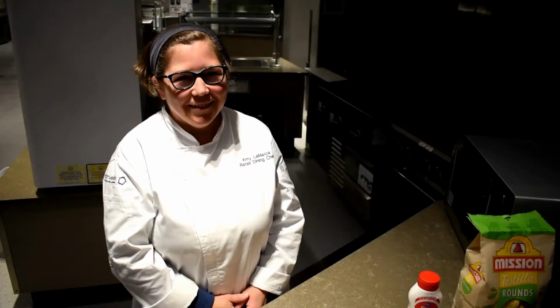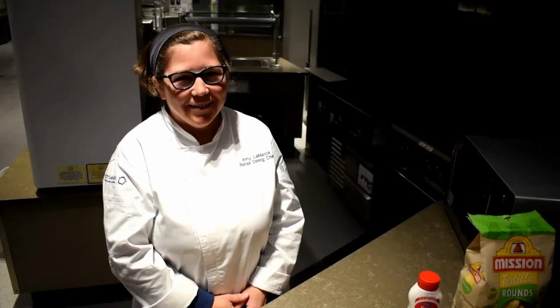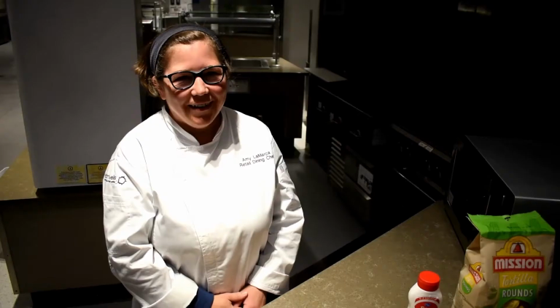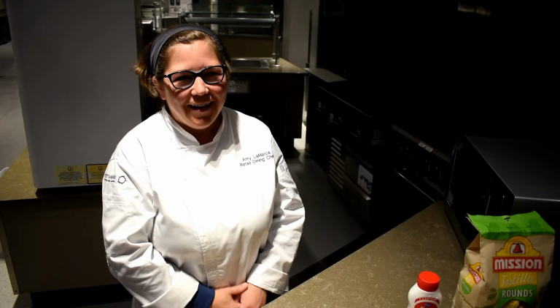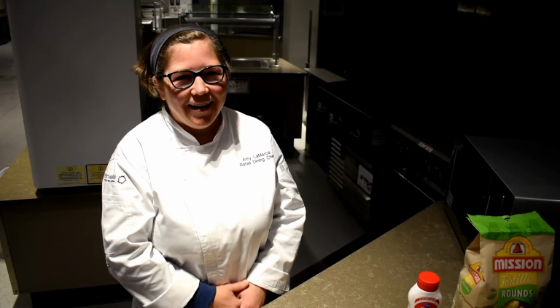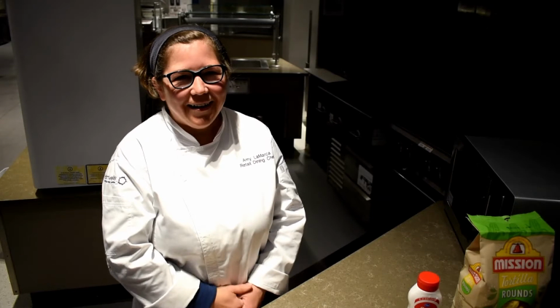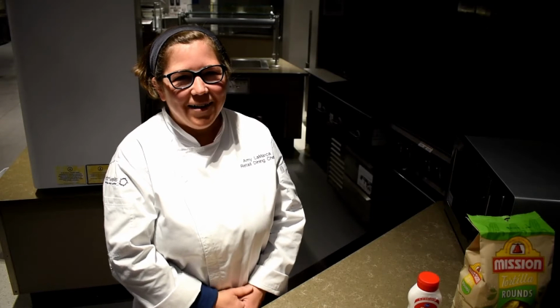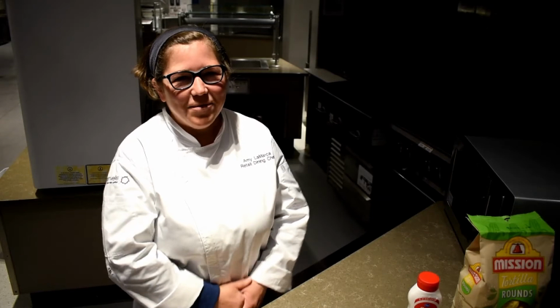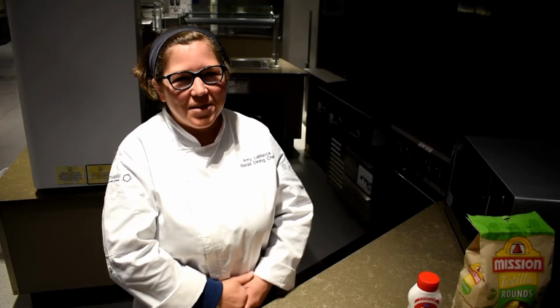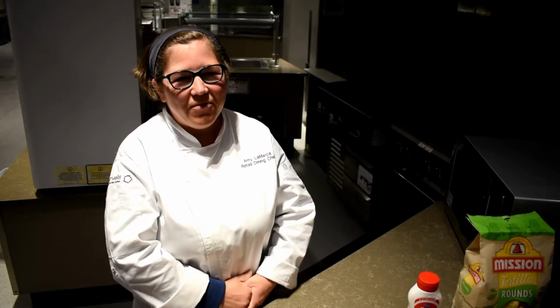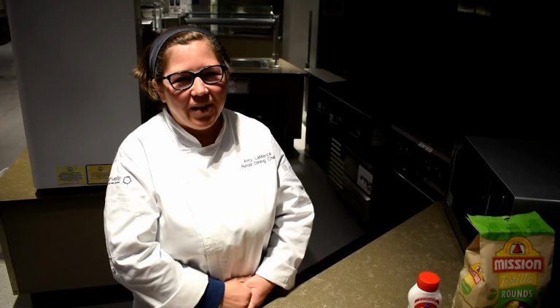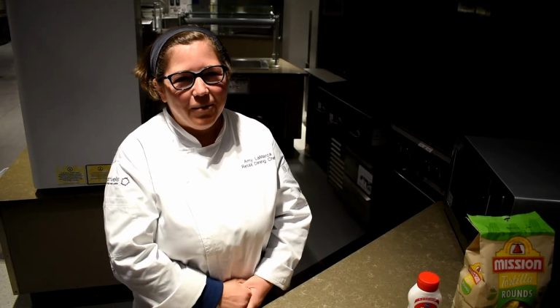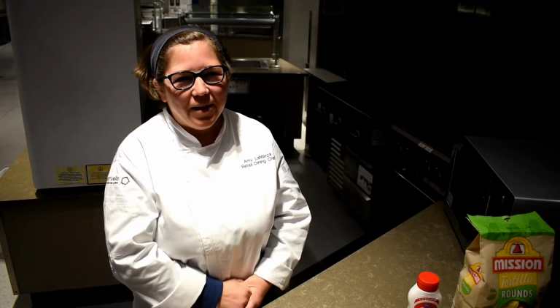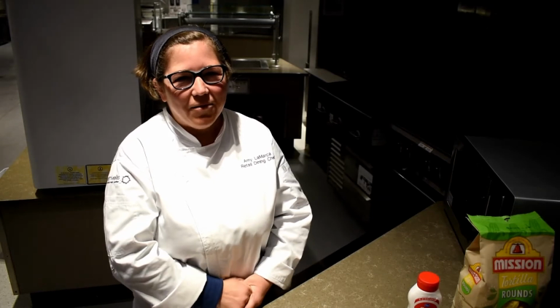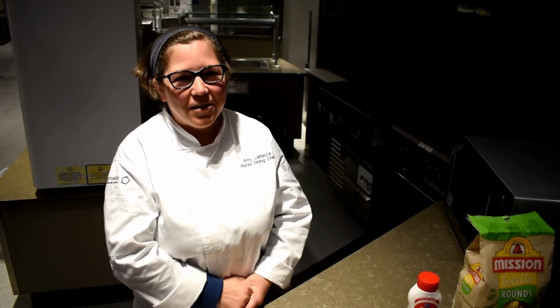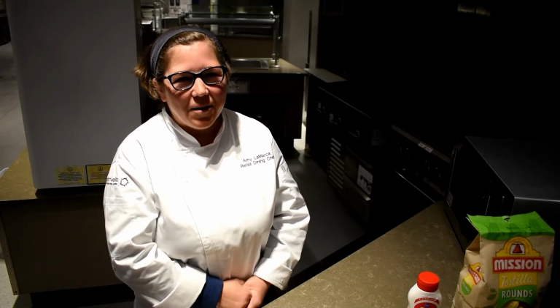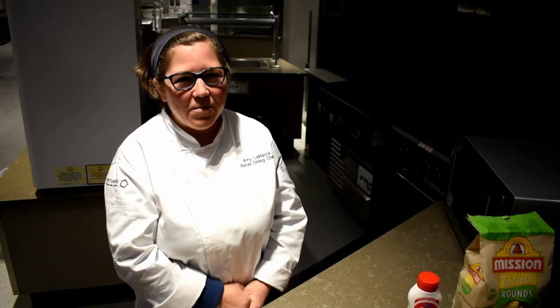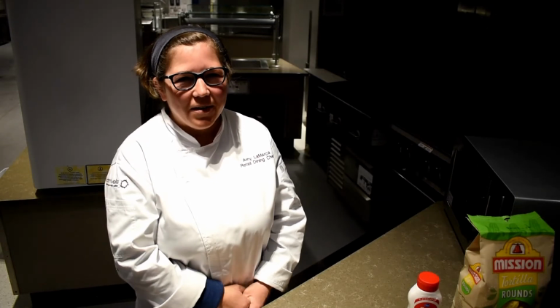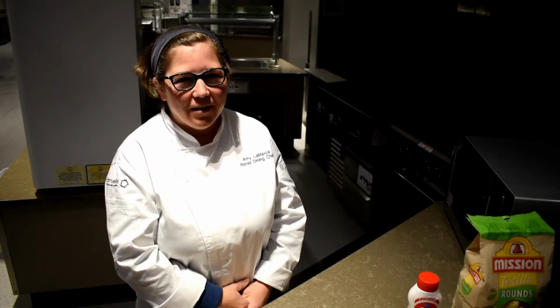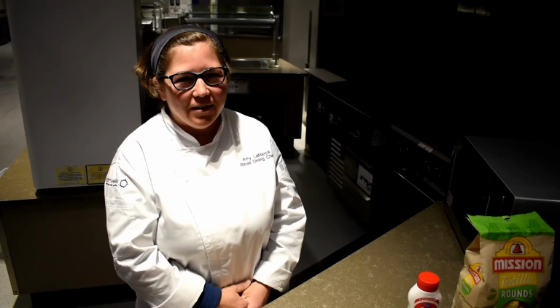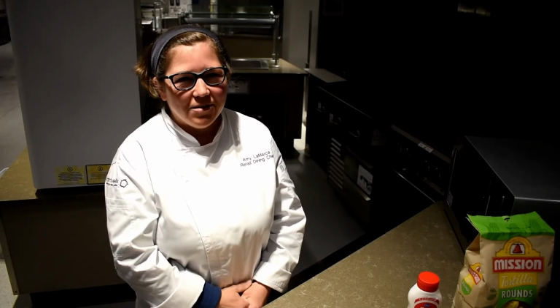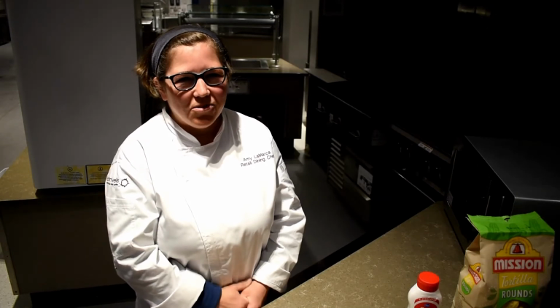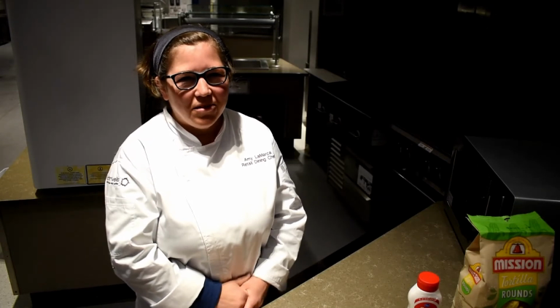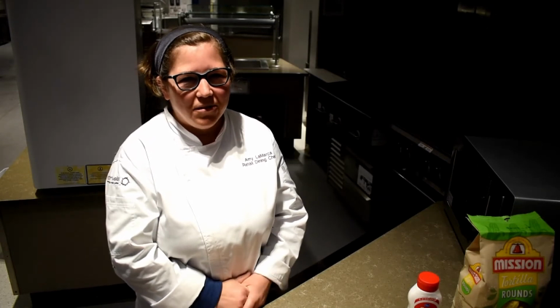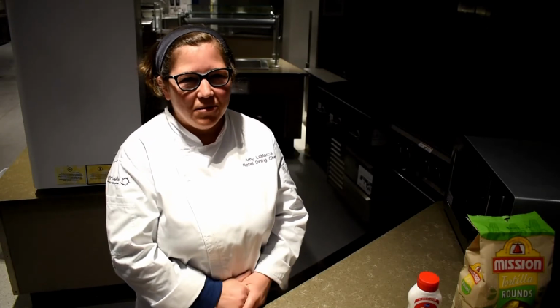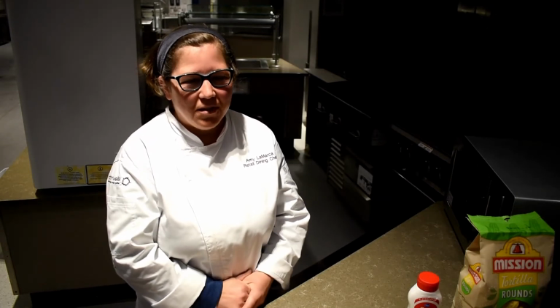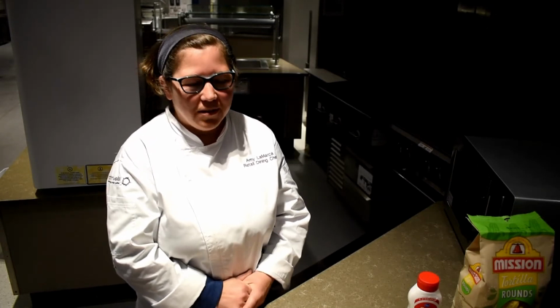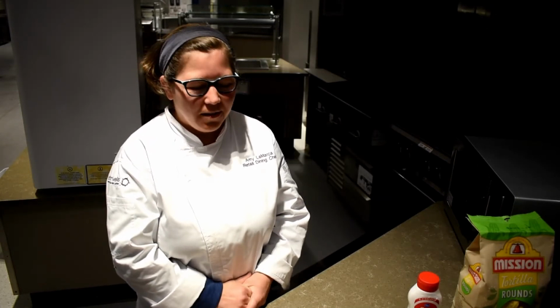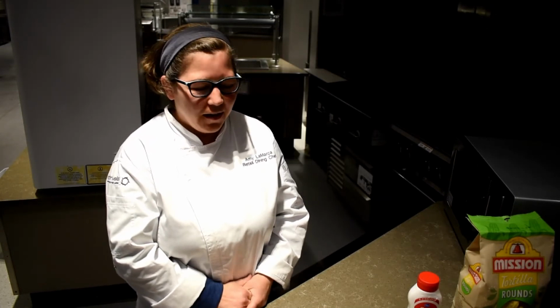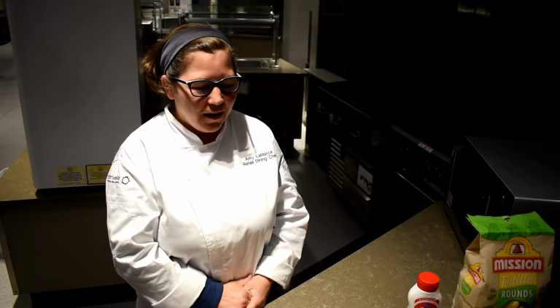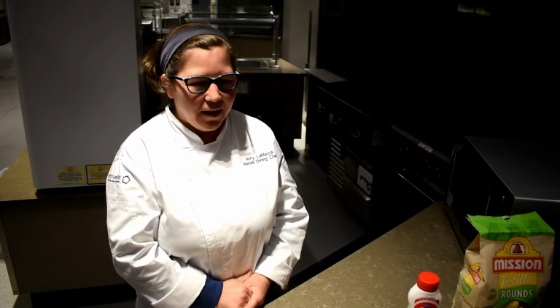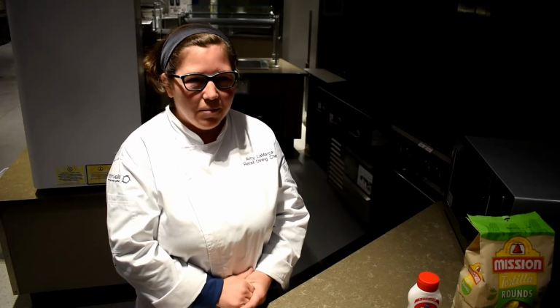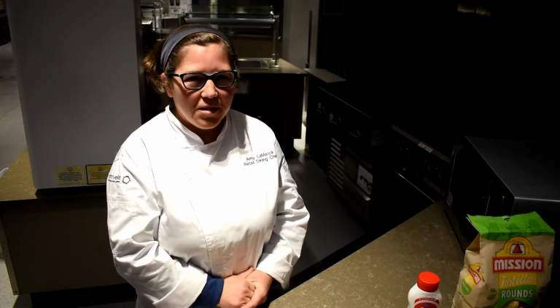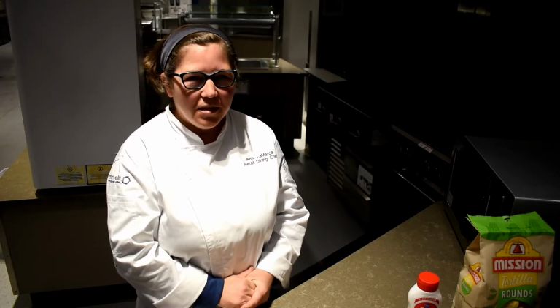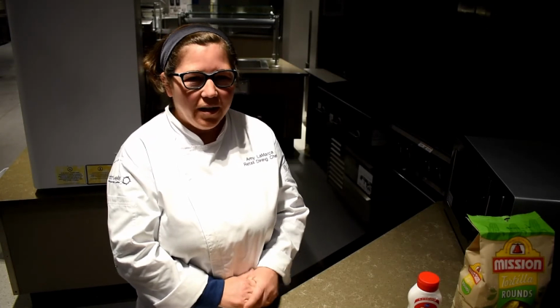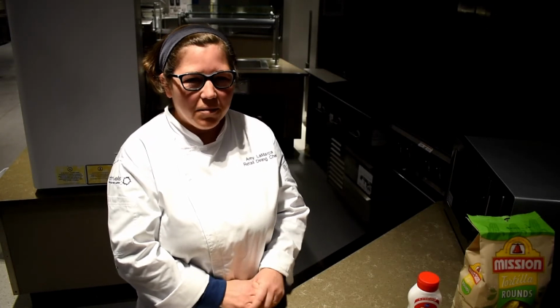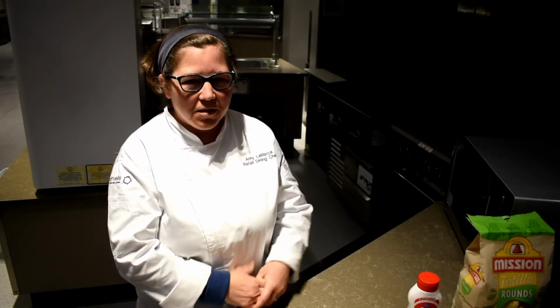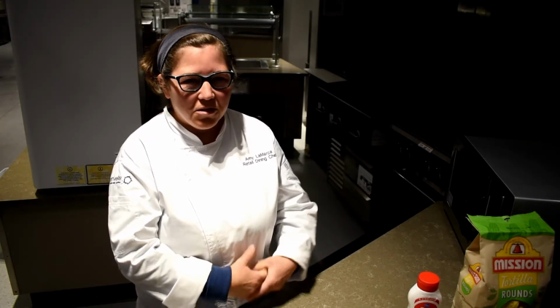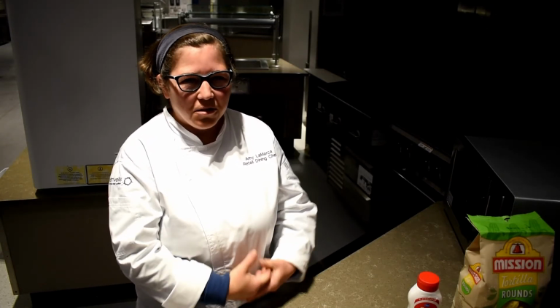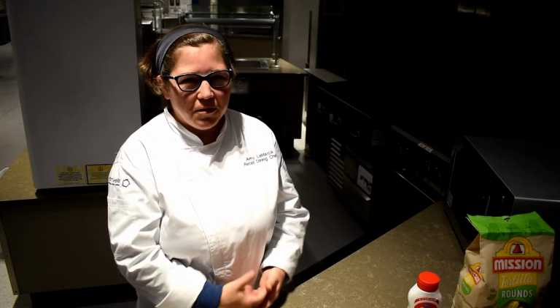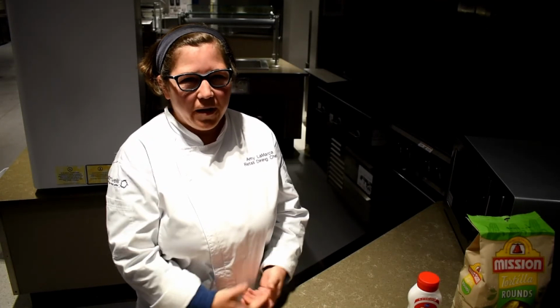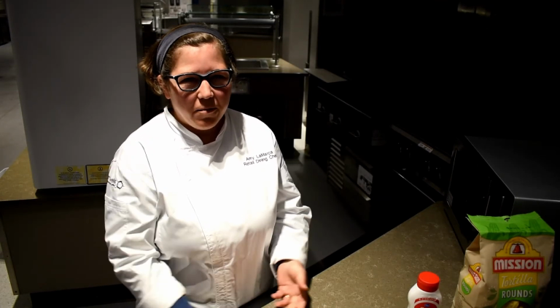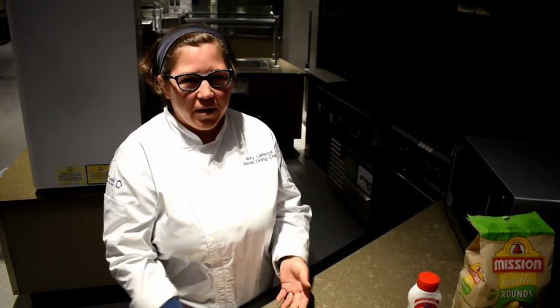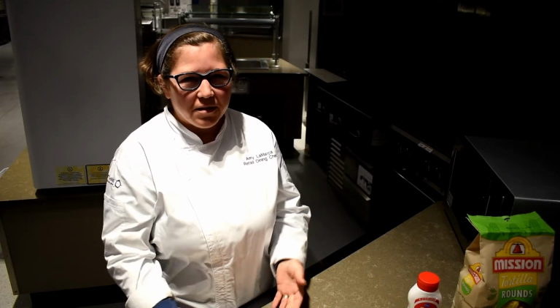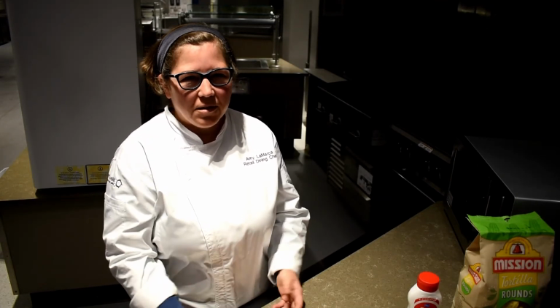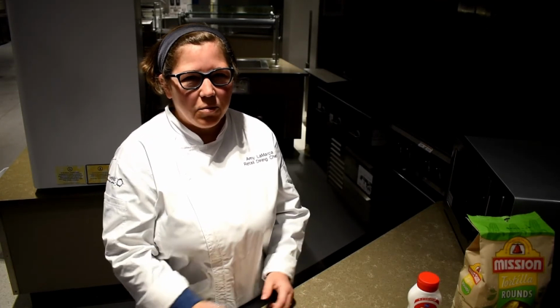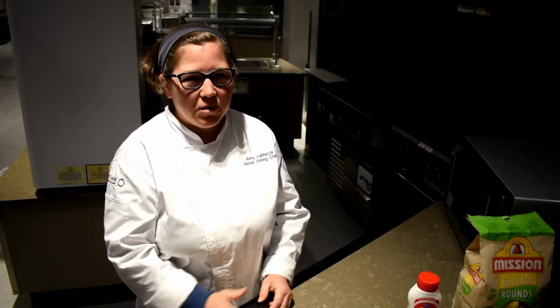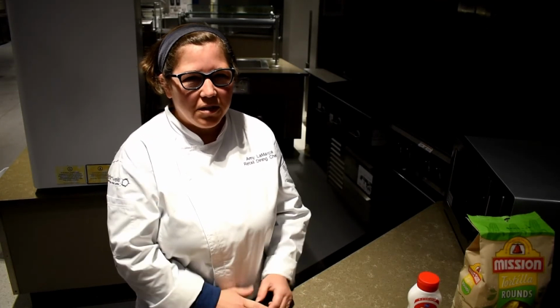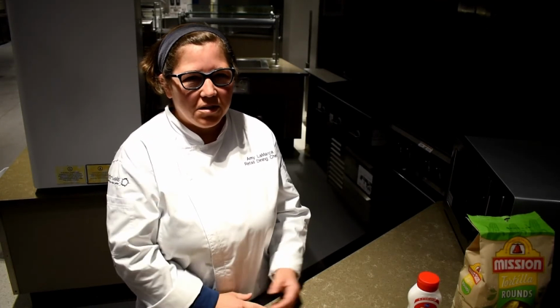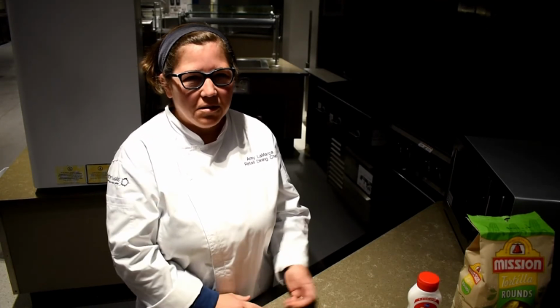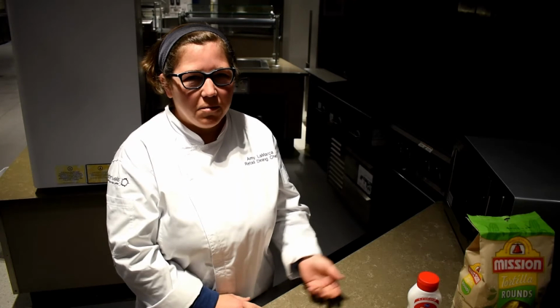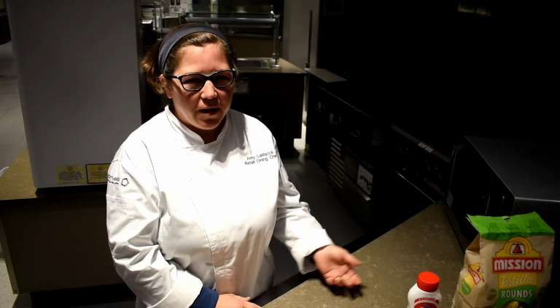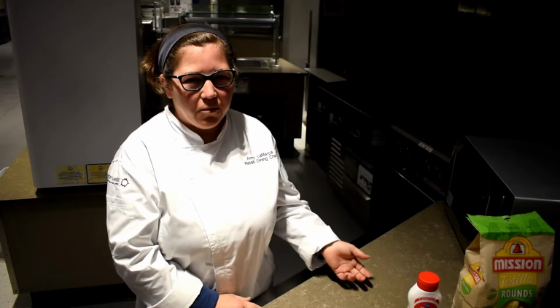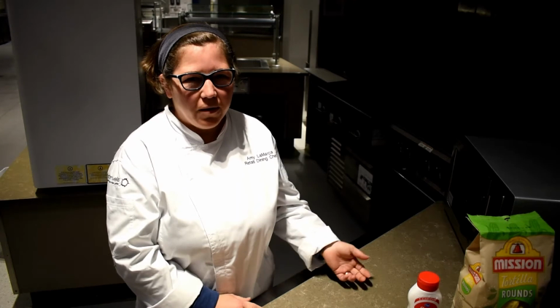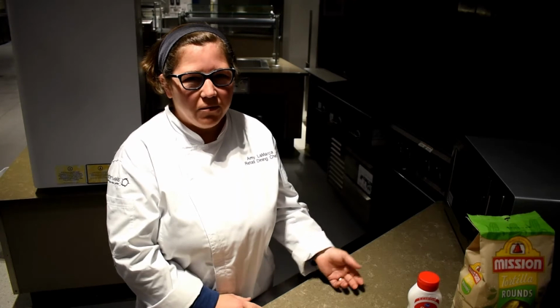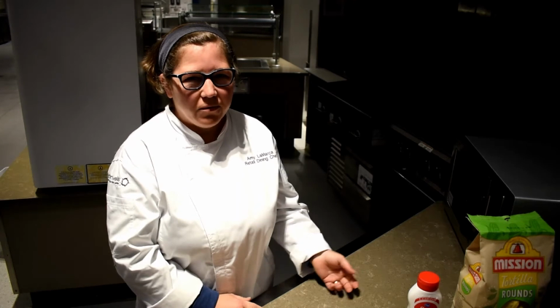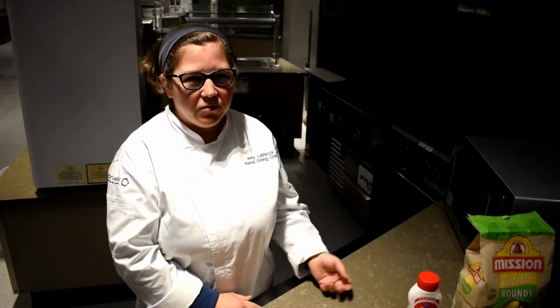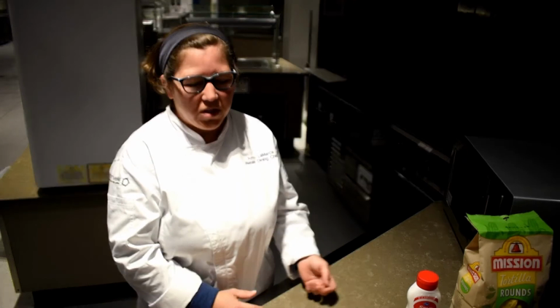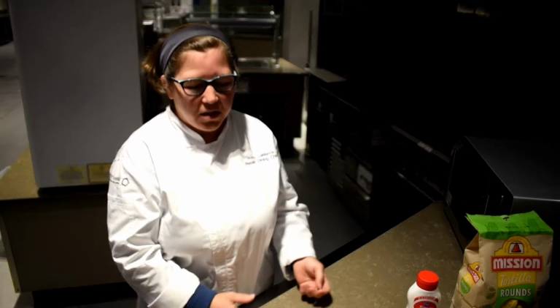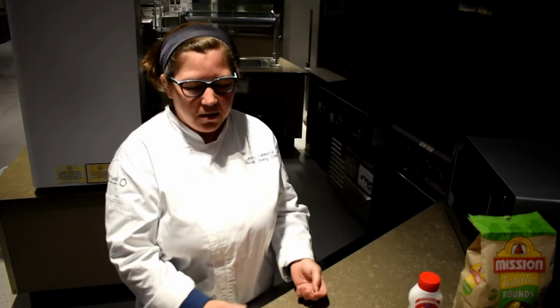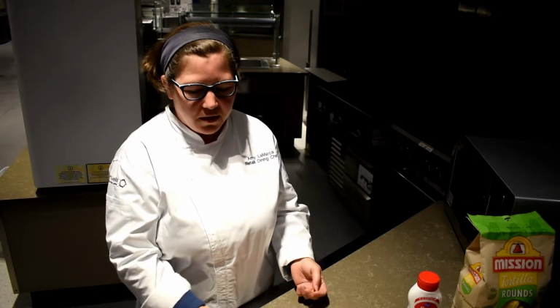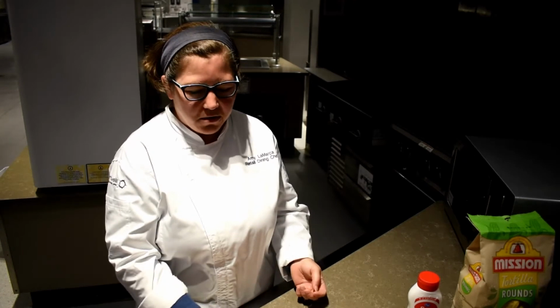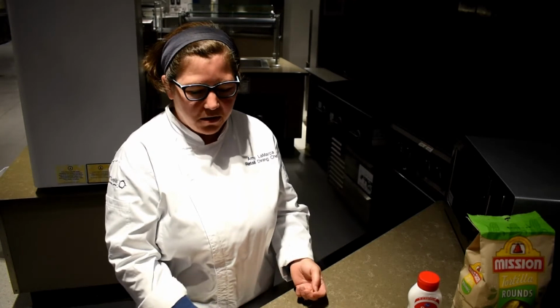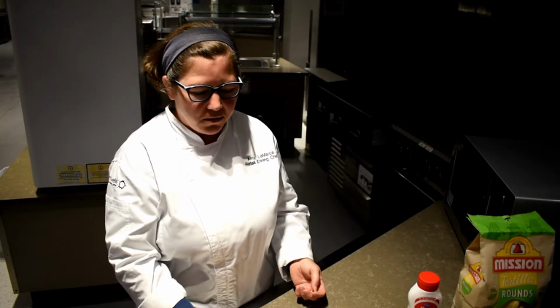Hi, I'm Chef Amy. I work up in the Student Union. Today I'm going to show you how to make a simple dish in the microwave: chicken nachos.